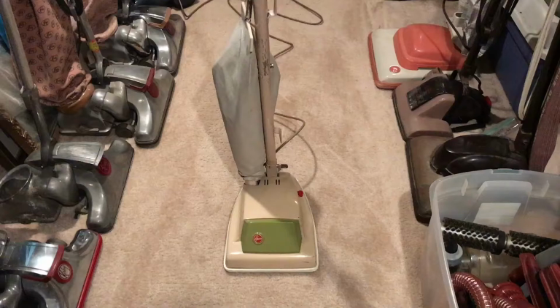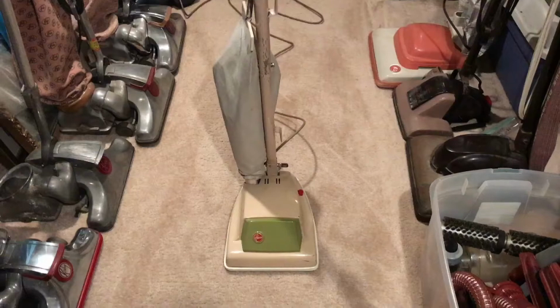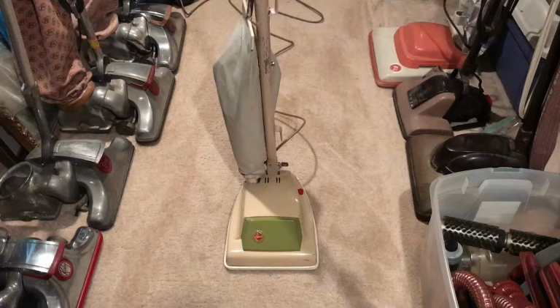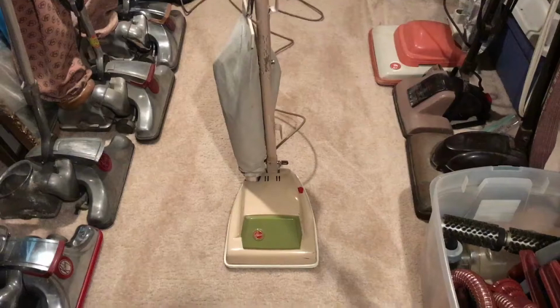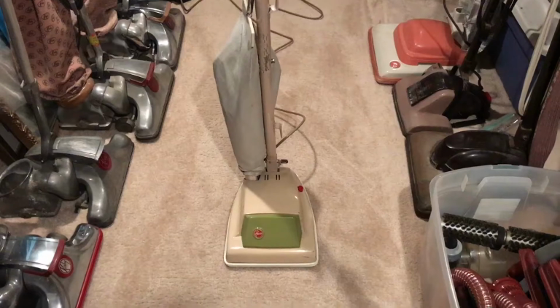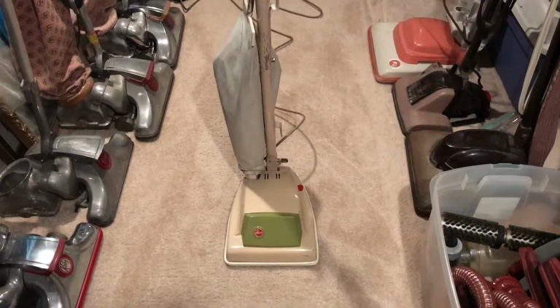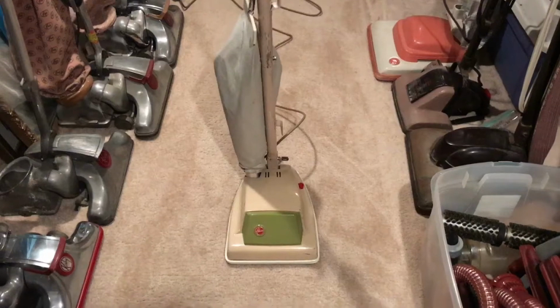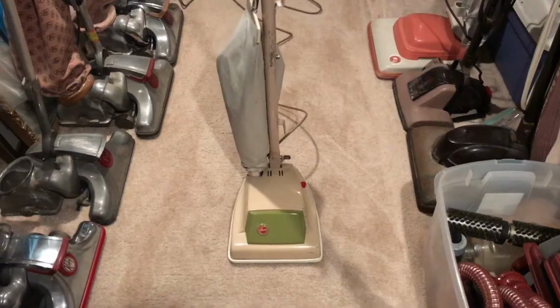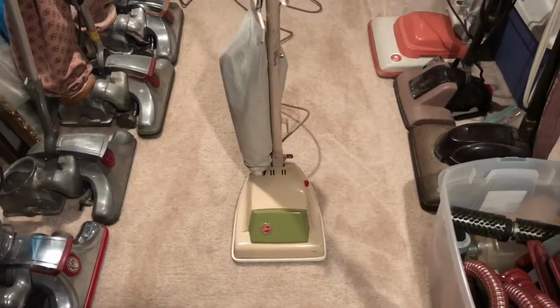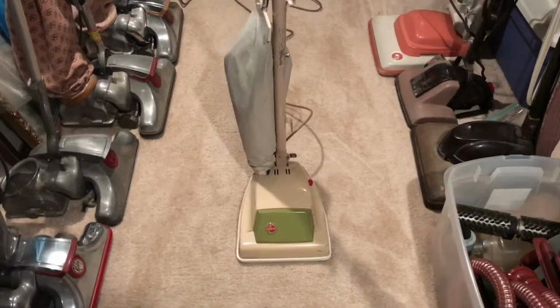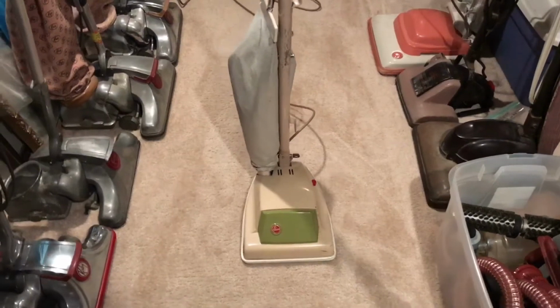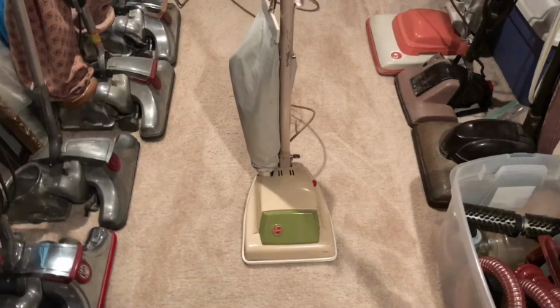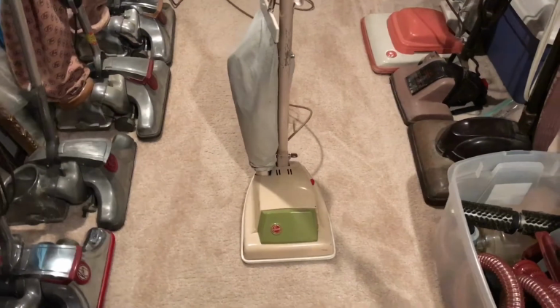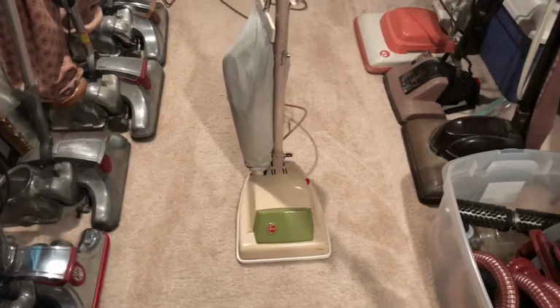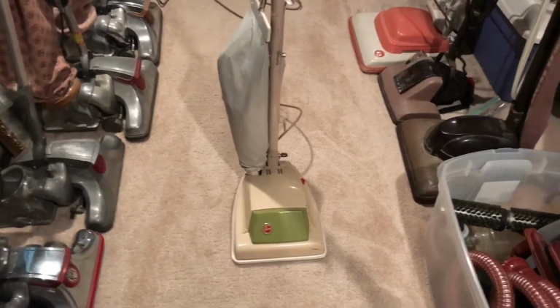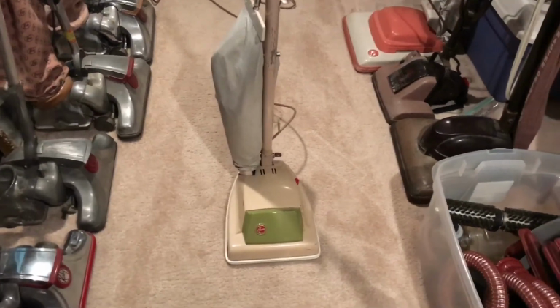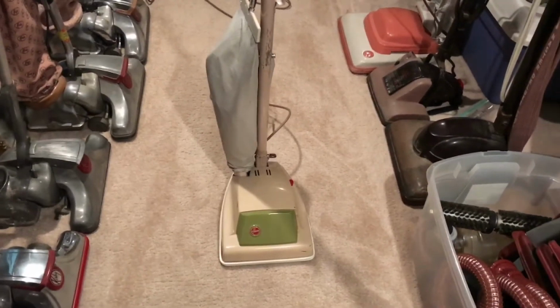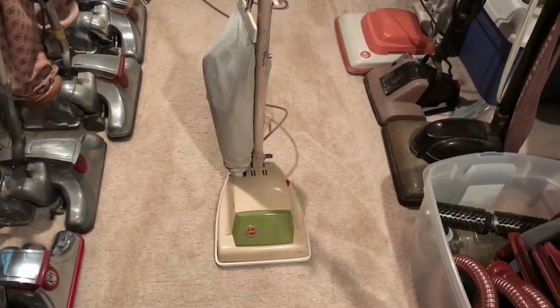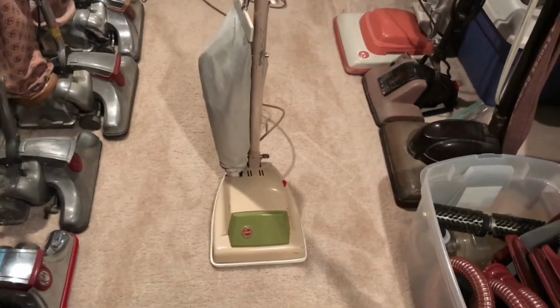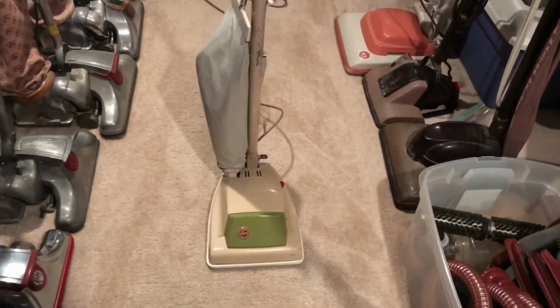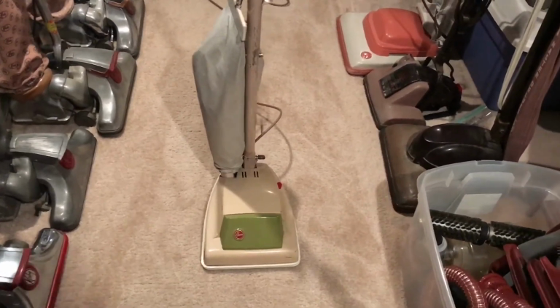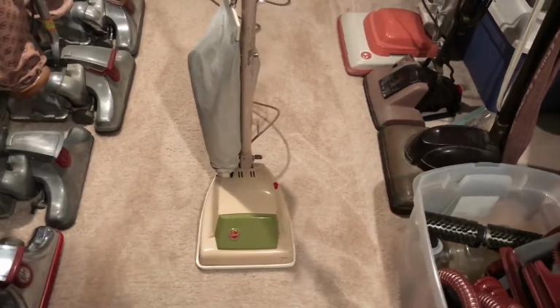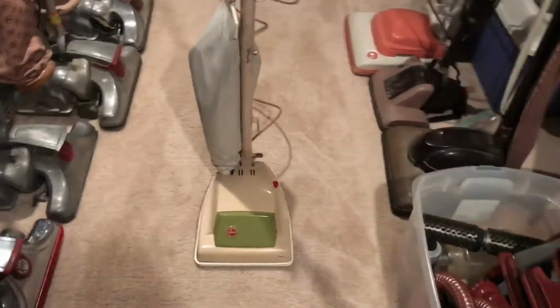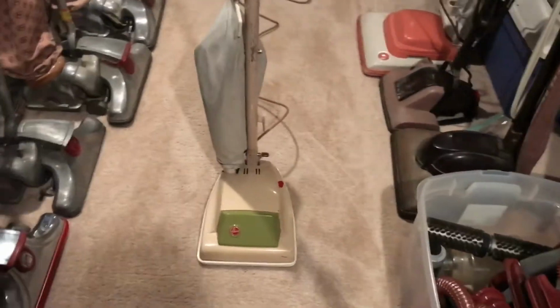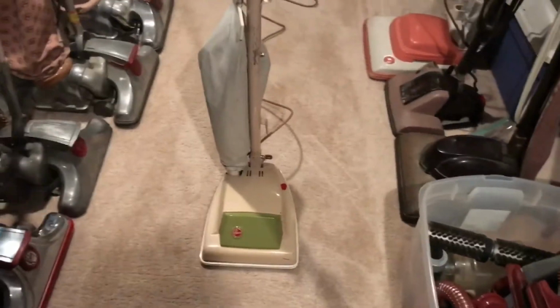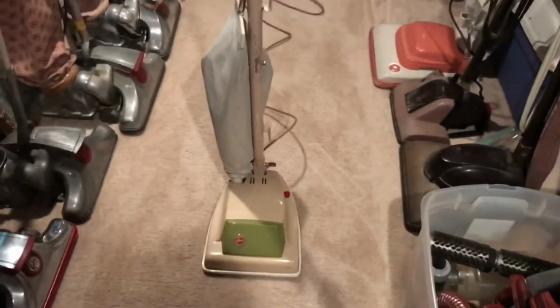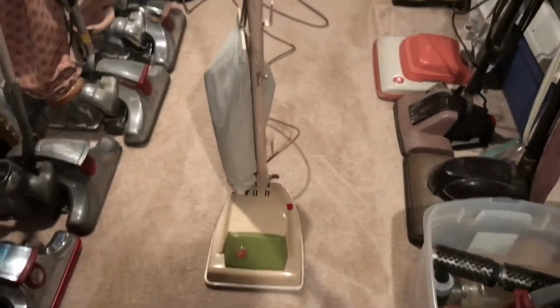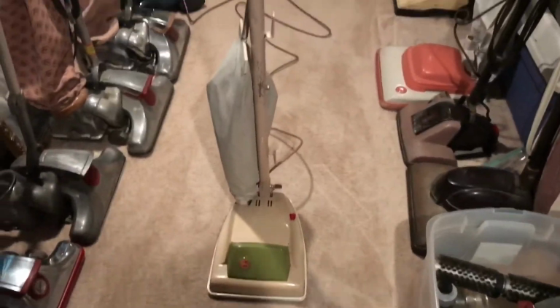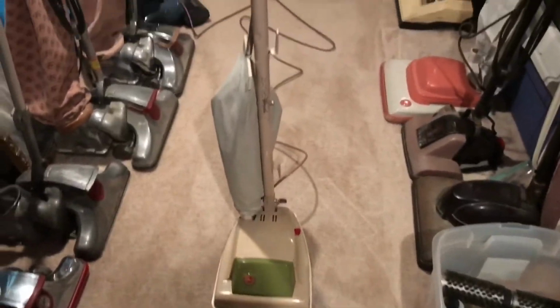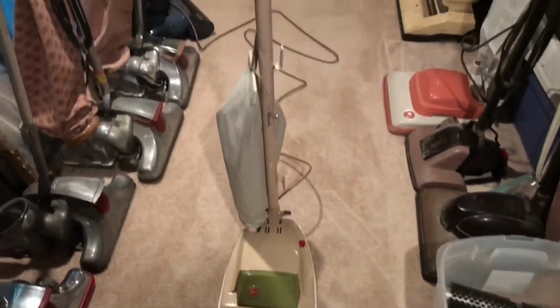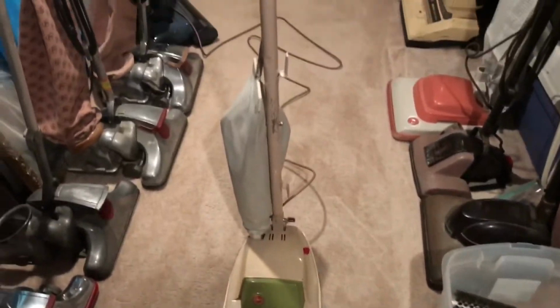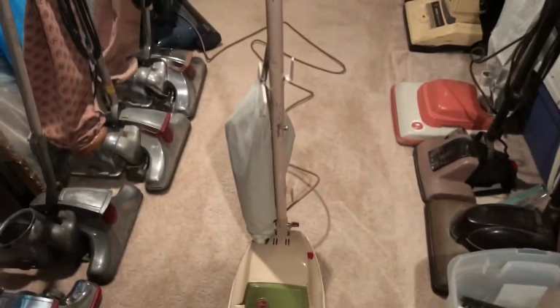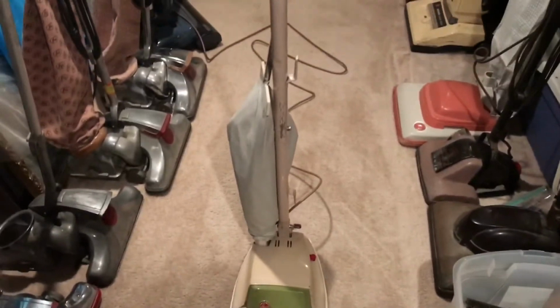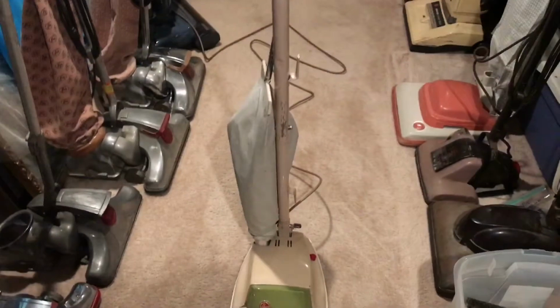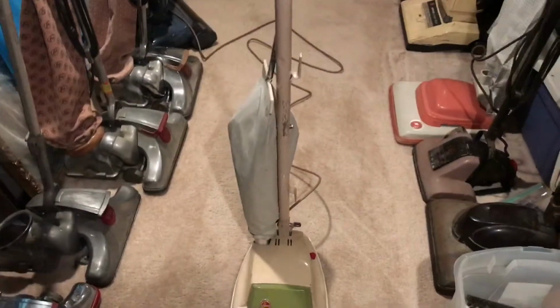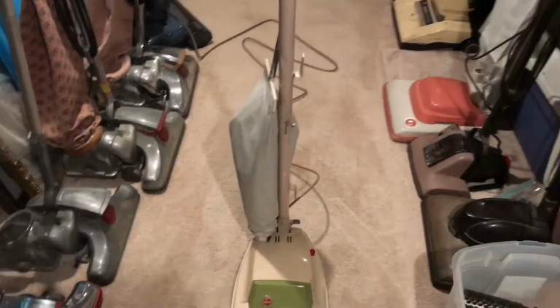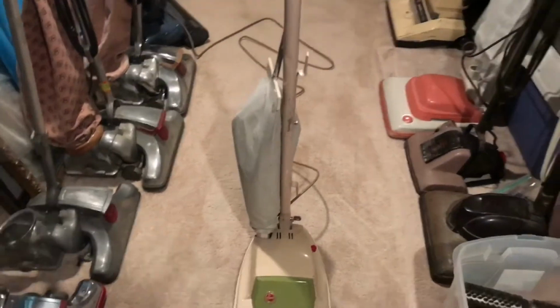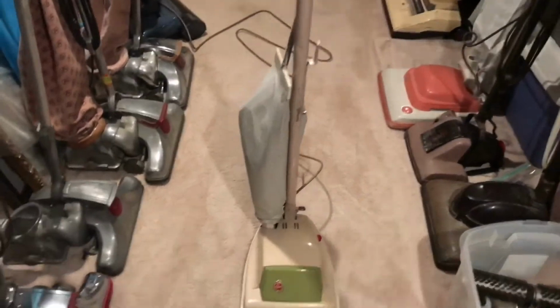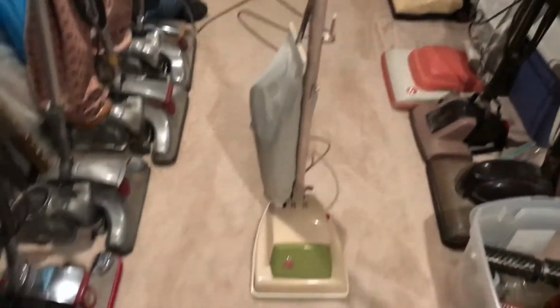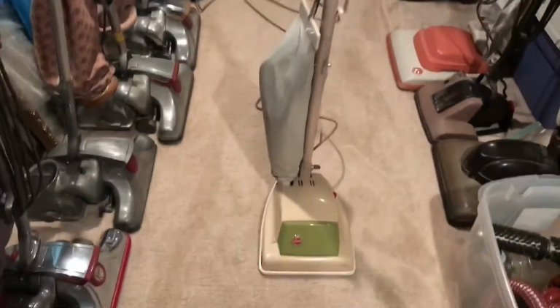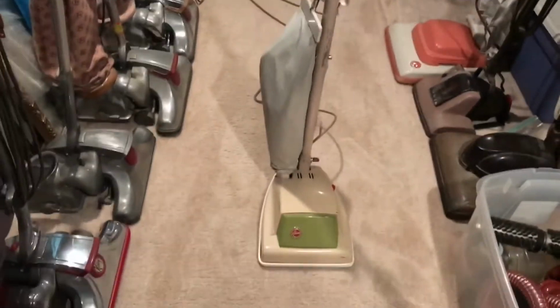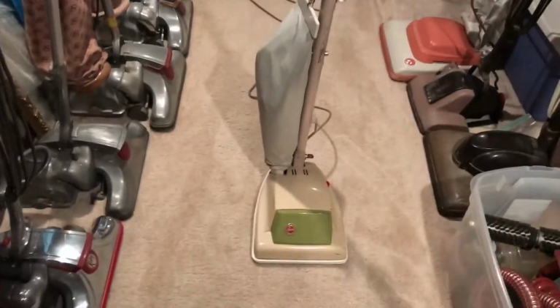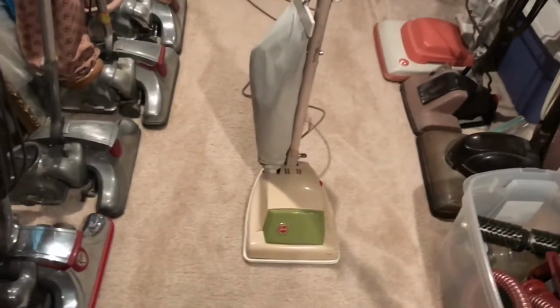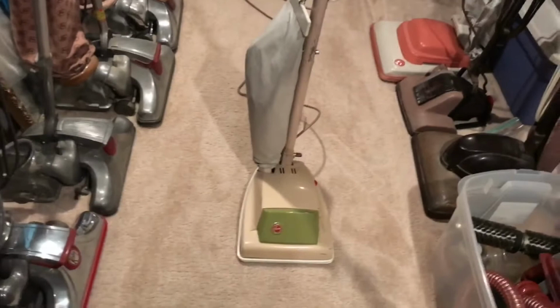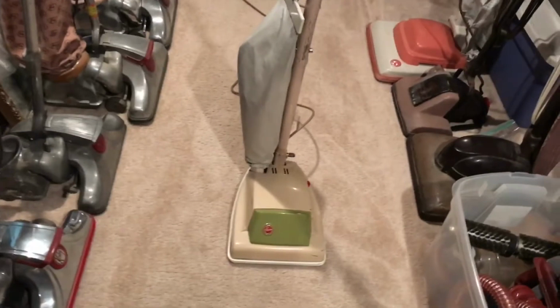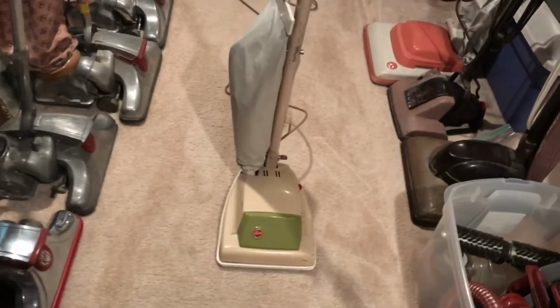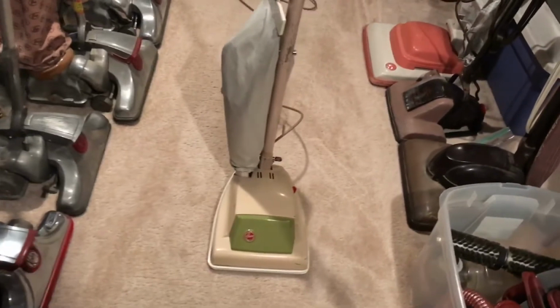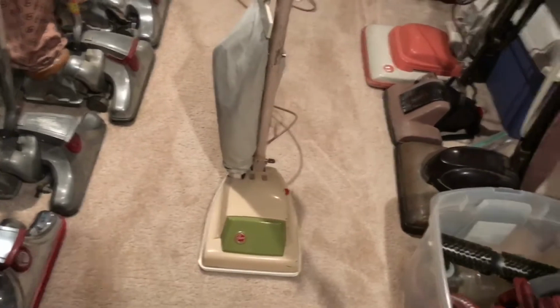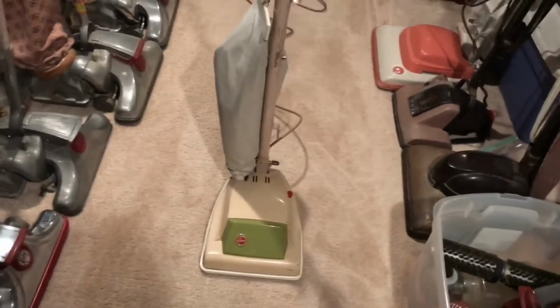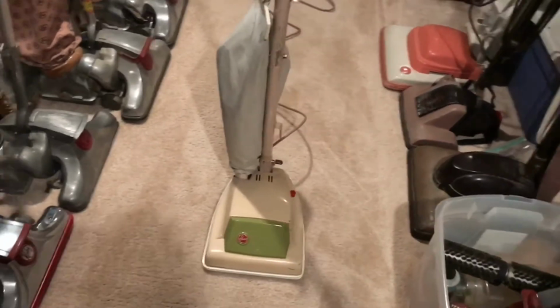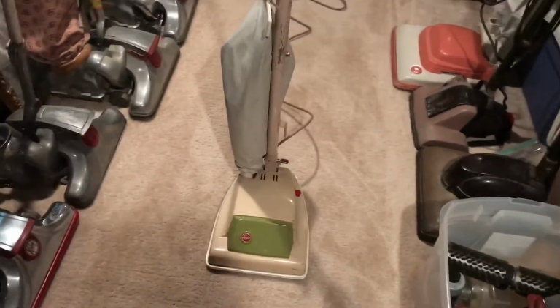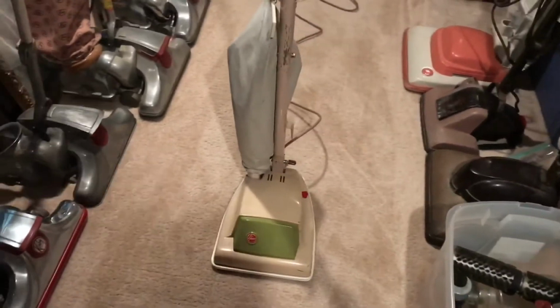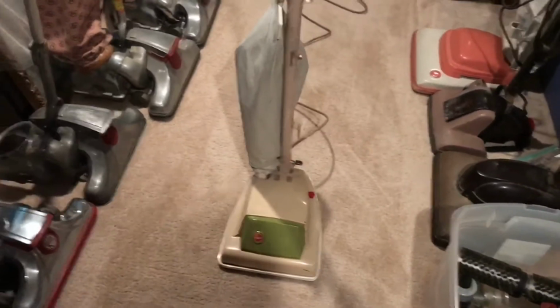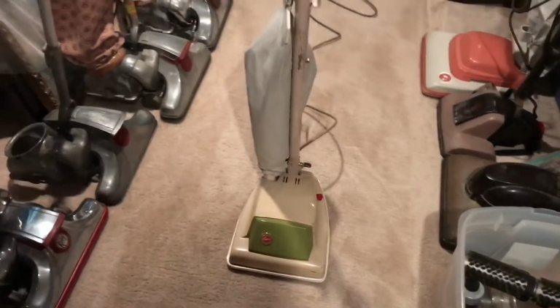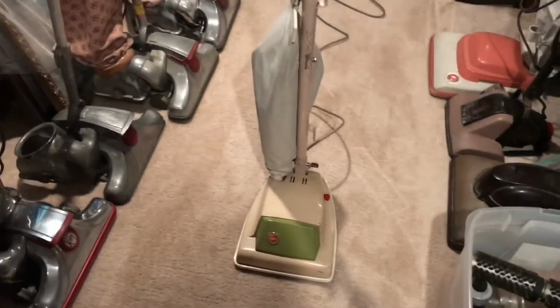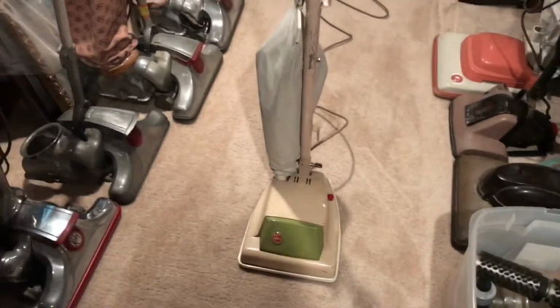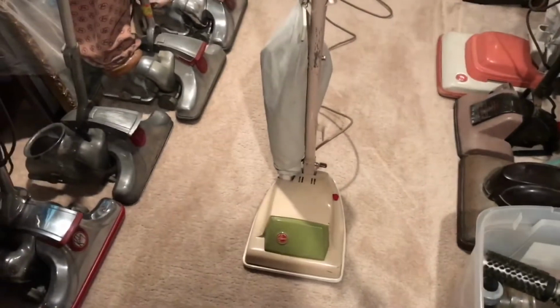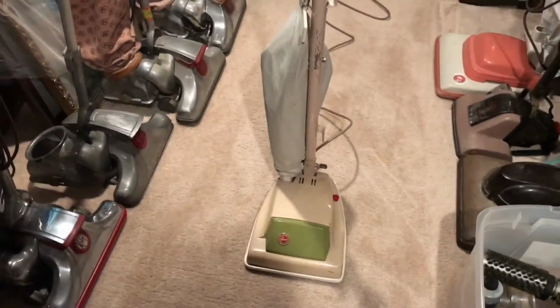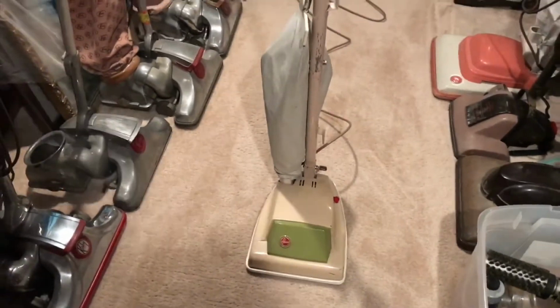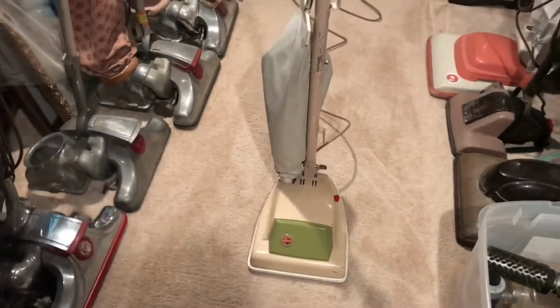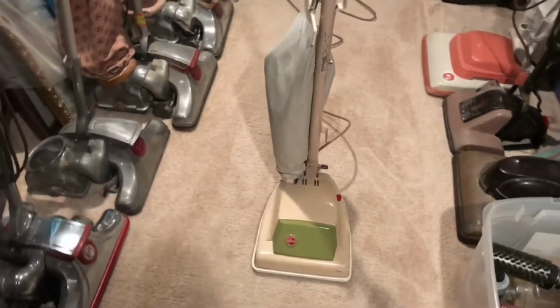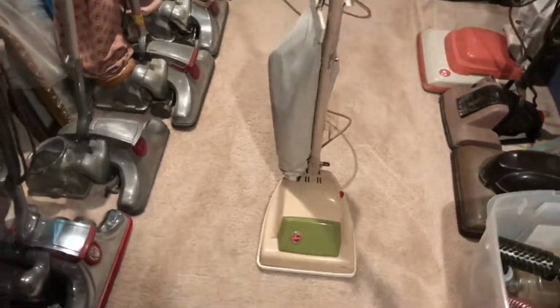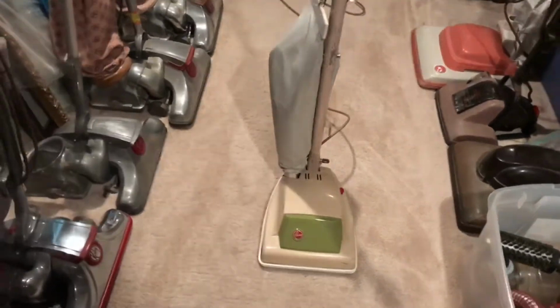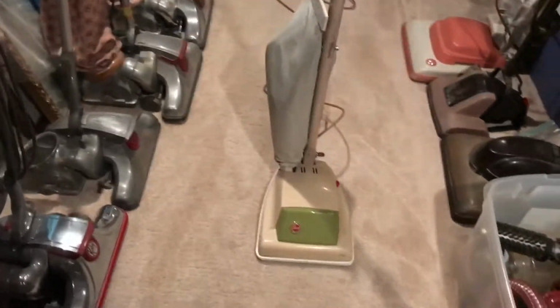Hey guys, Cooper Vacuum Collector and Fixer here, and I'm doing another video on my lightweight, aka Junior, model 1340.